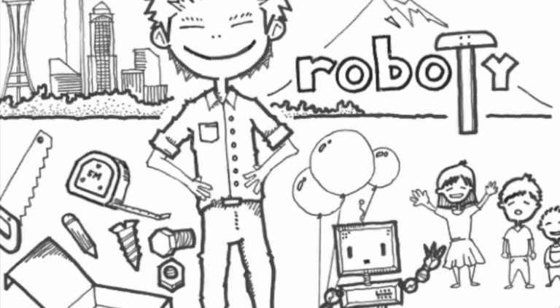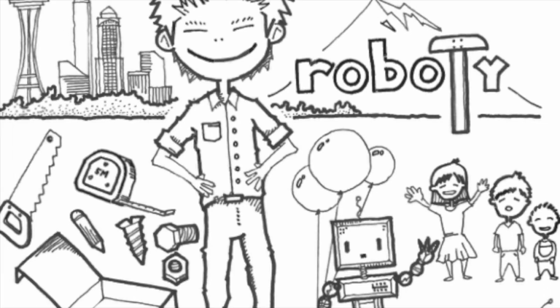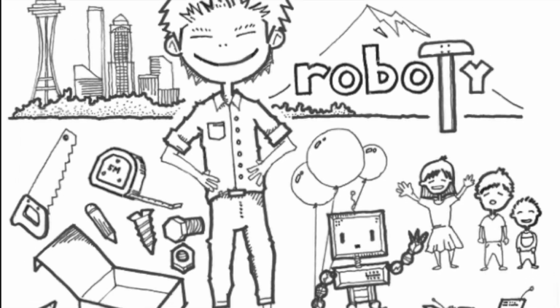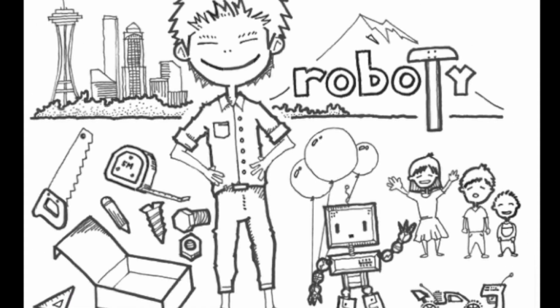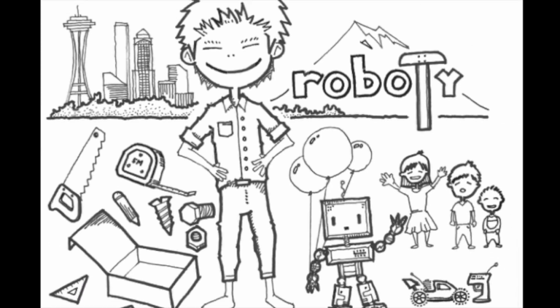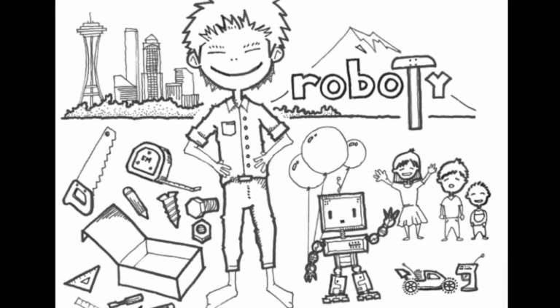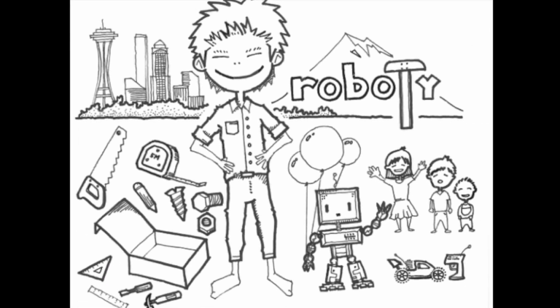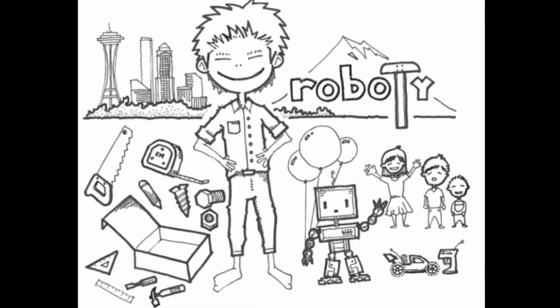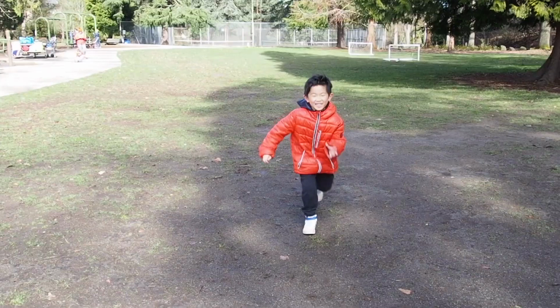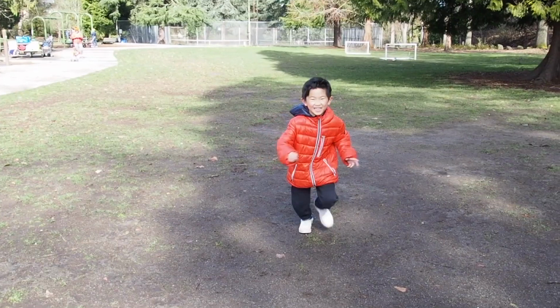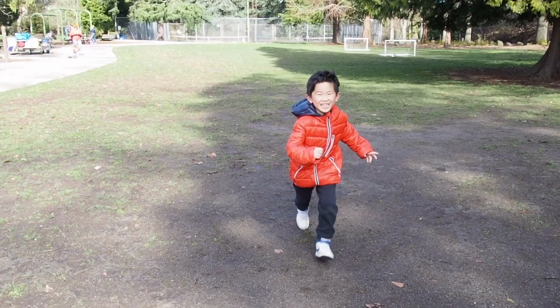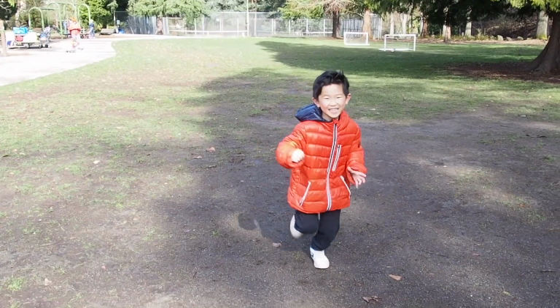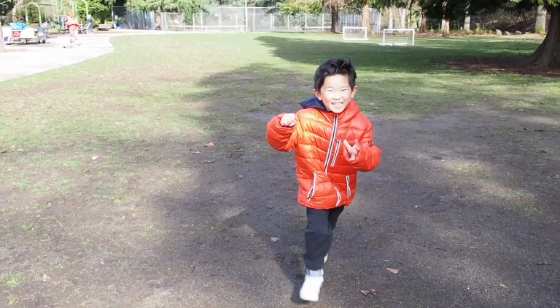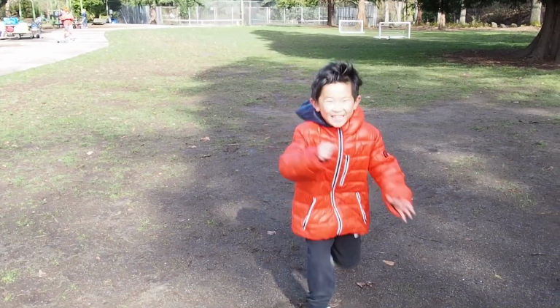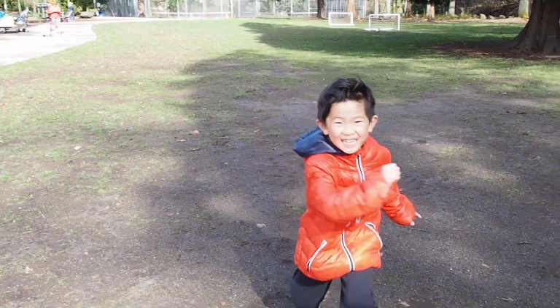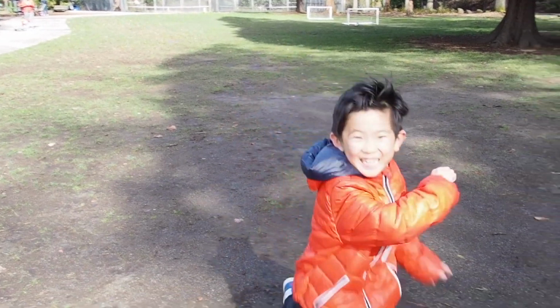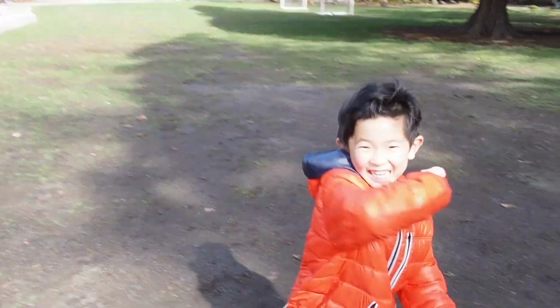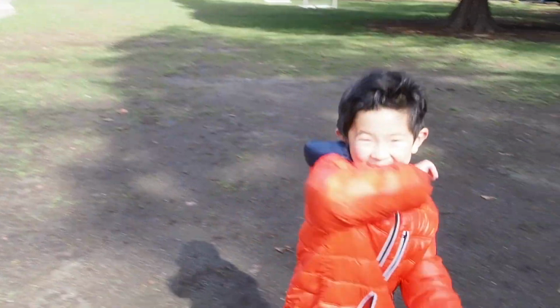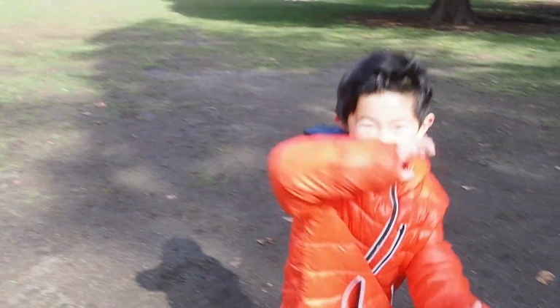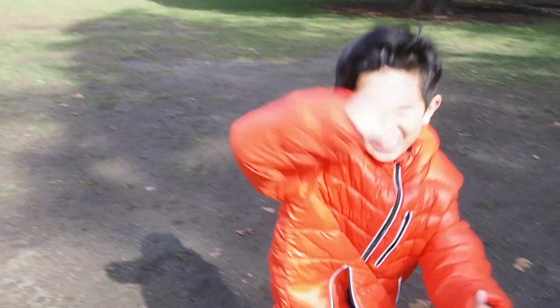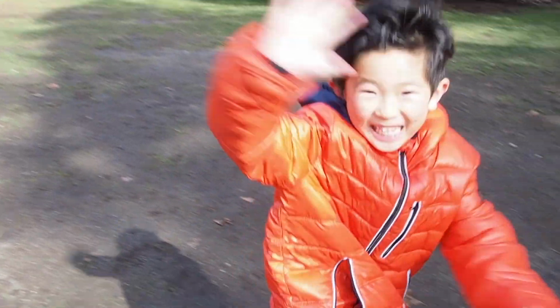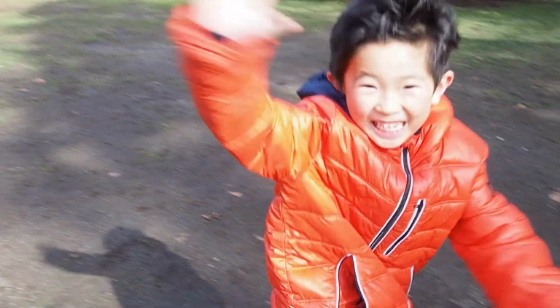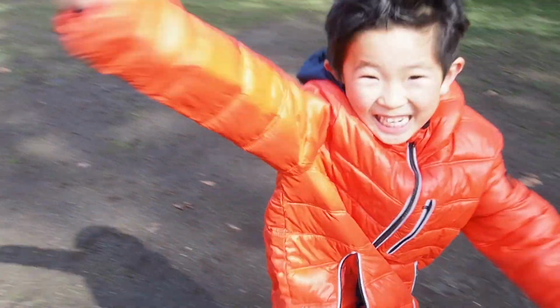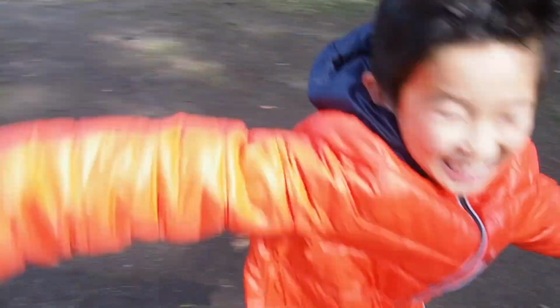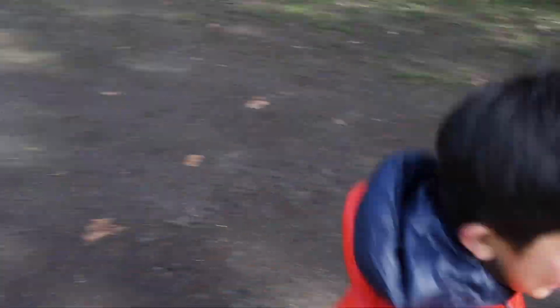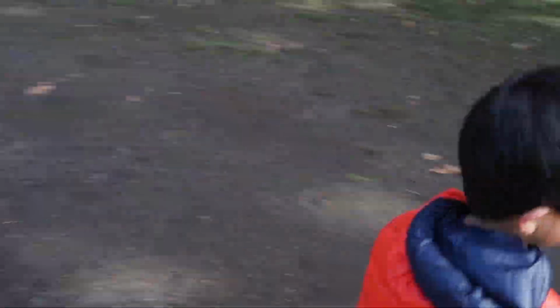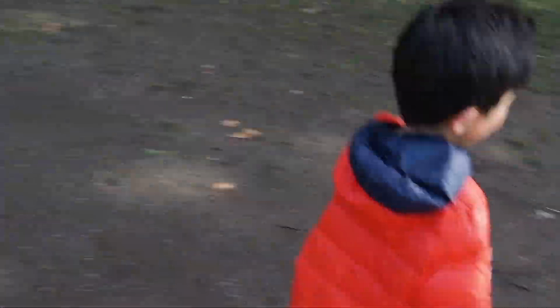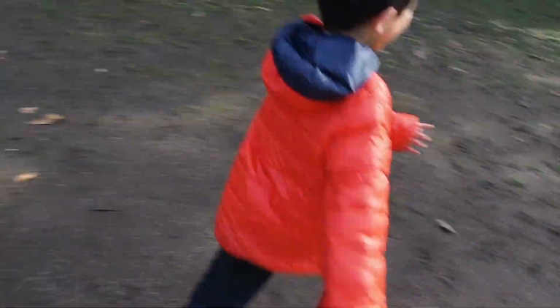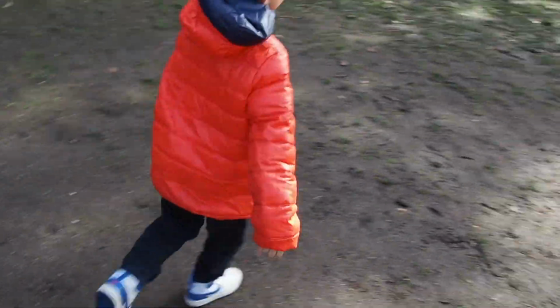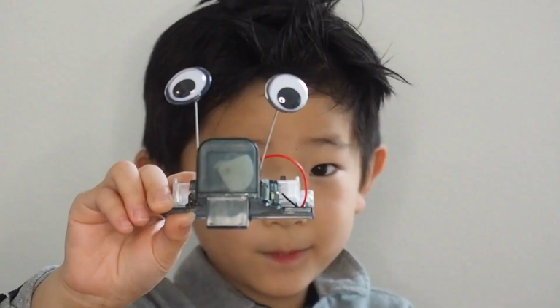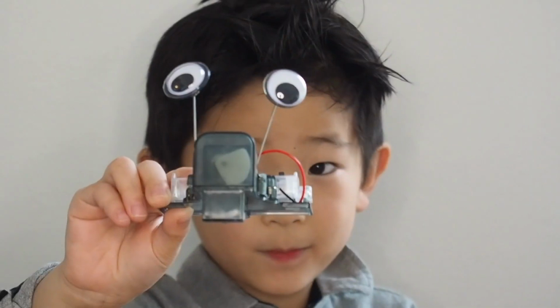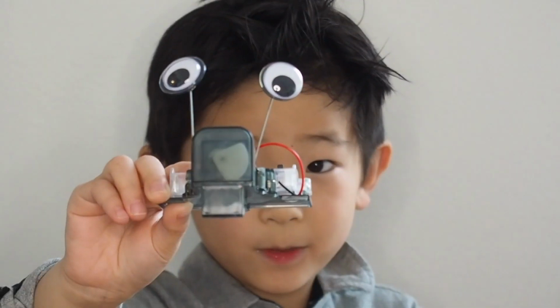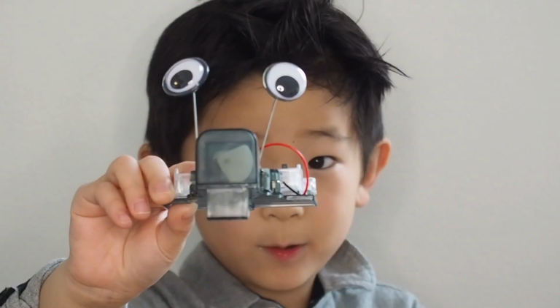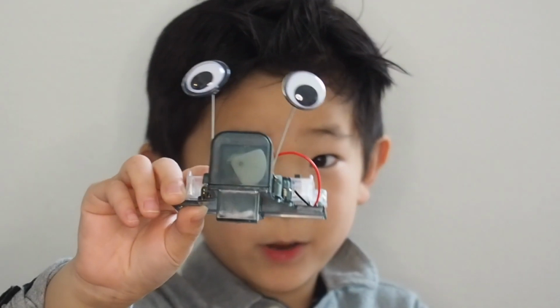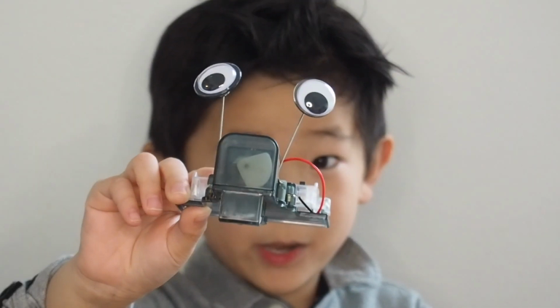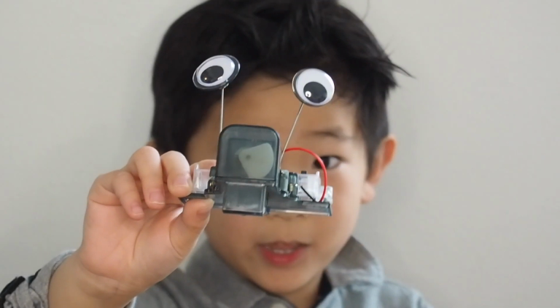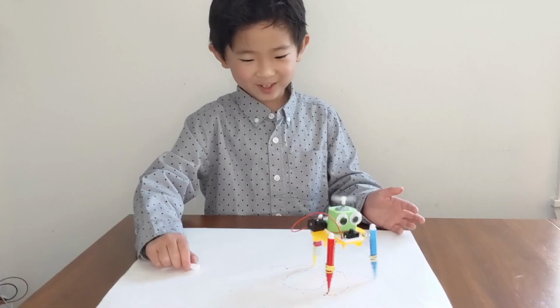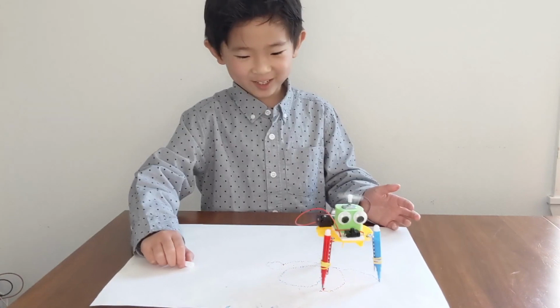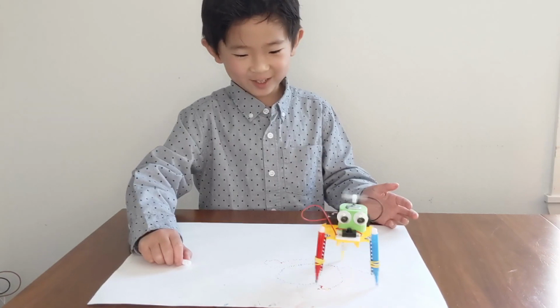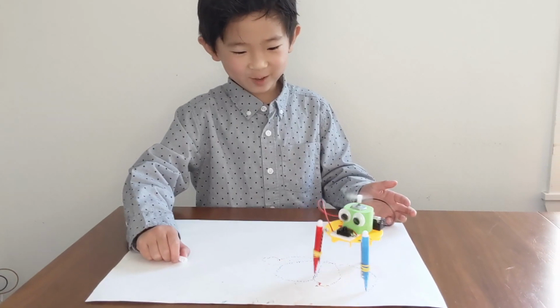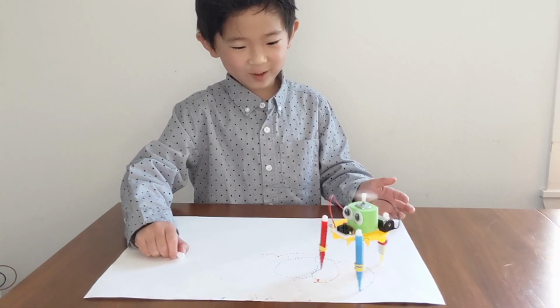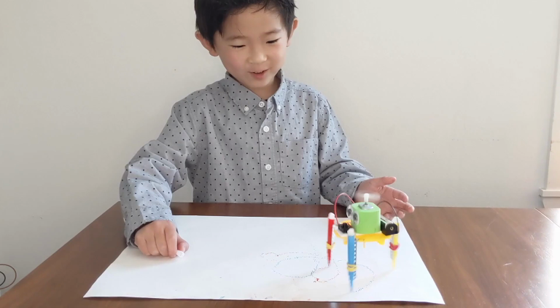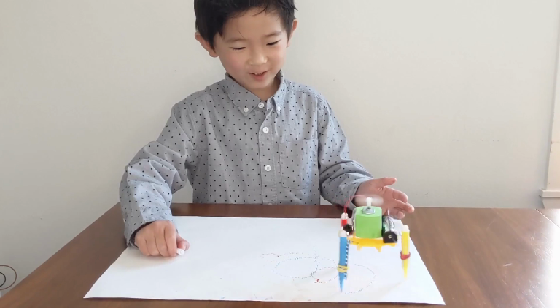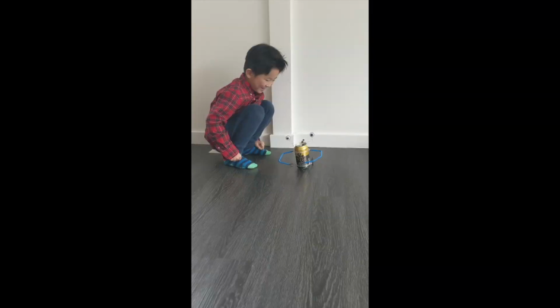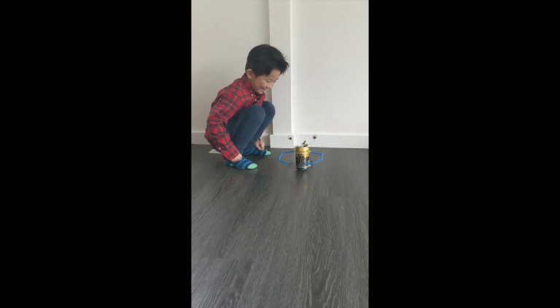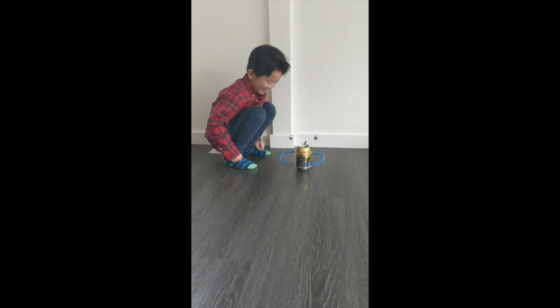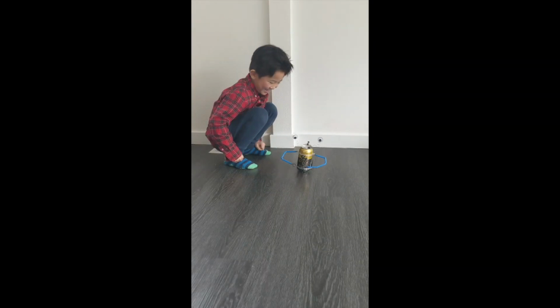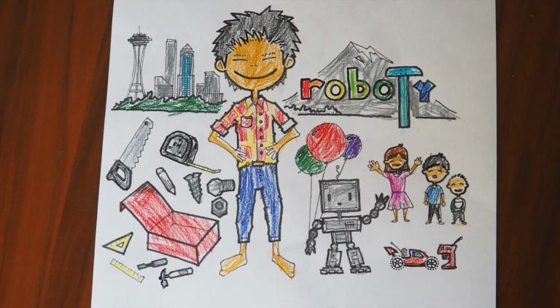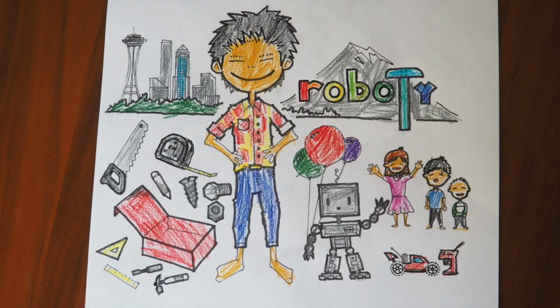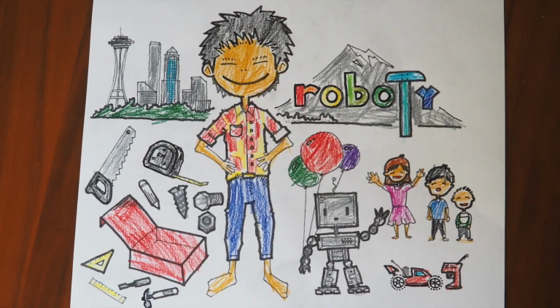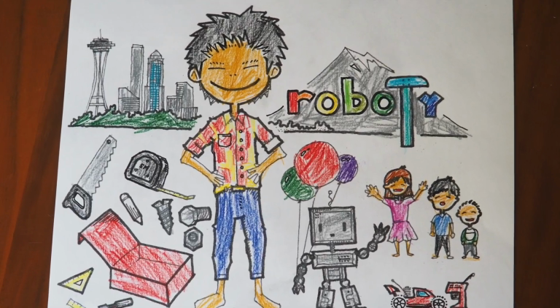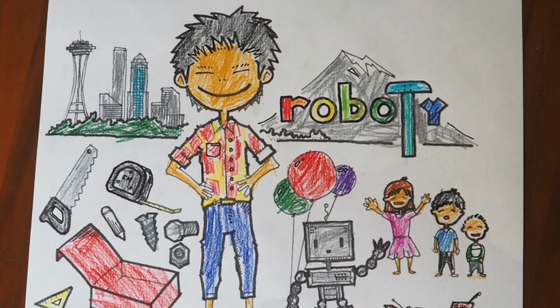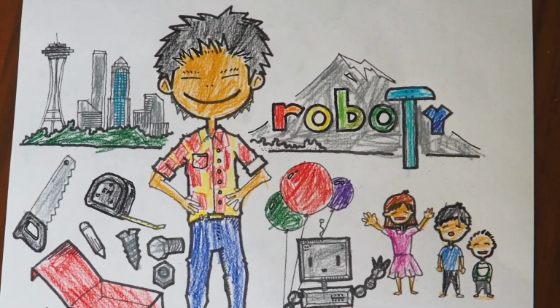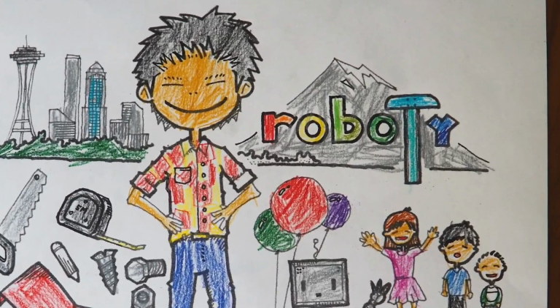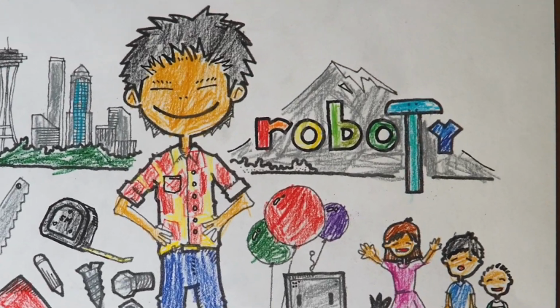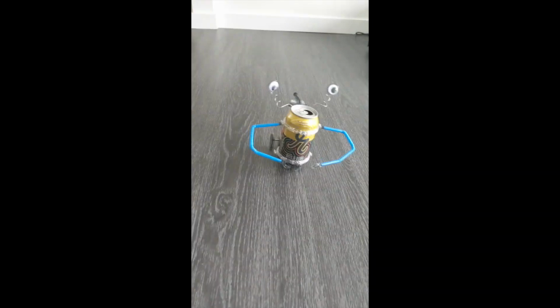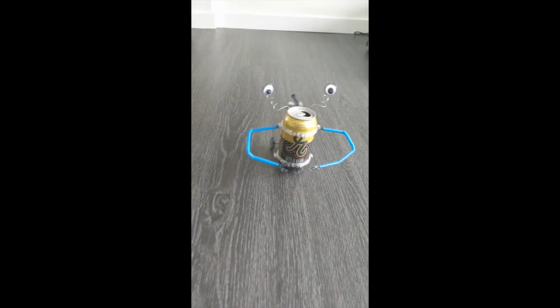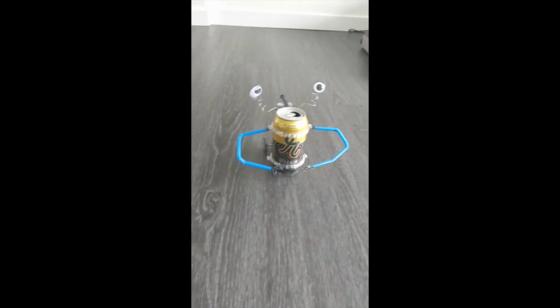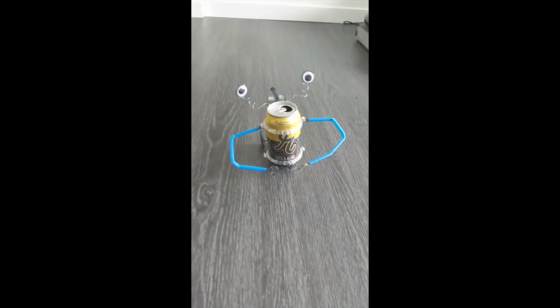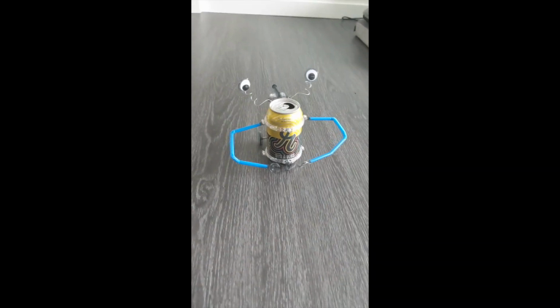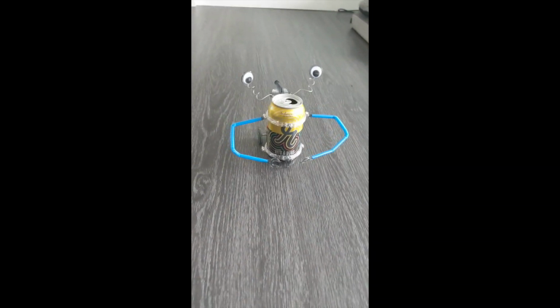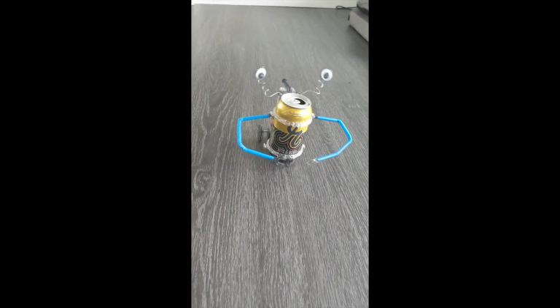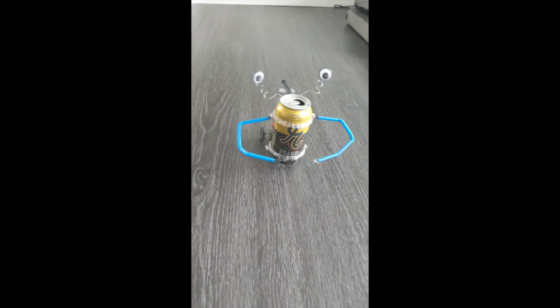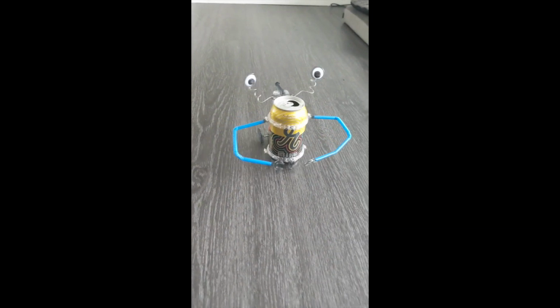Let's do the robot. Move like a robot. Beep boop bop bop. Move like a robot. We built it.